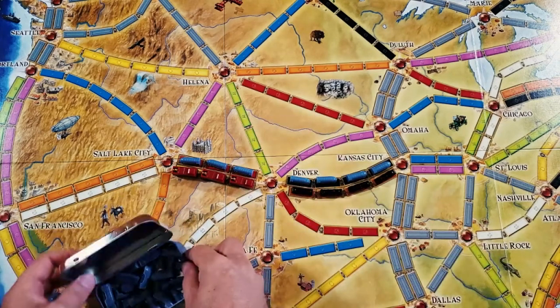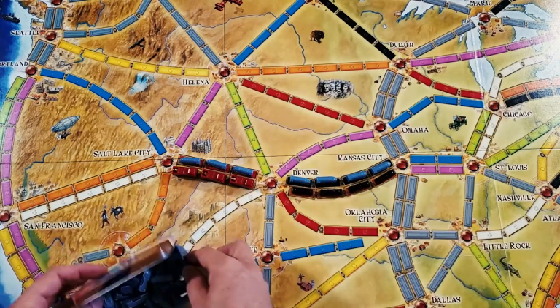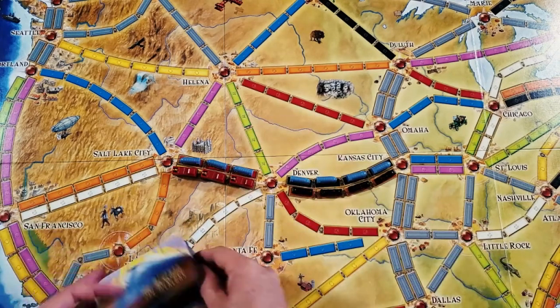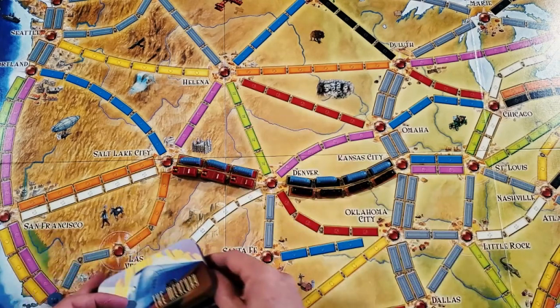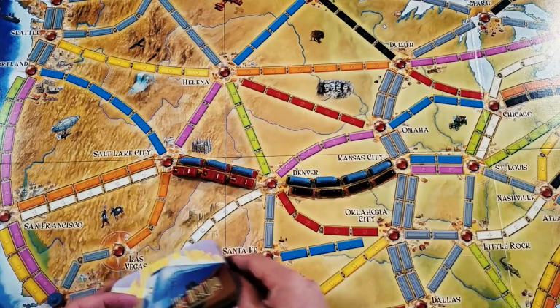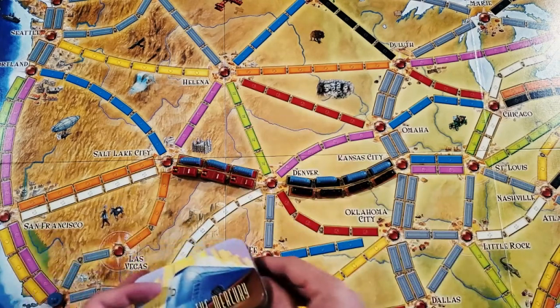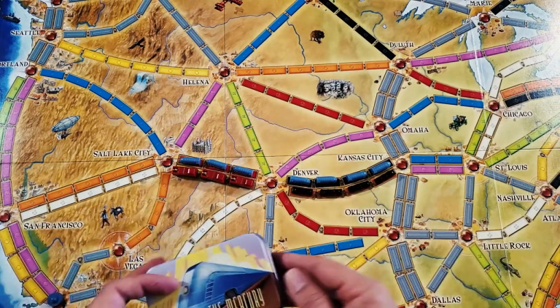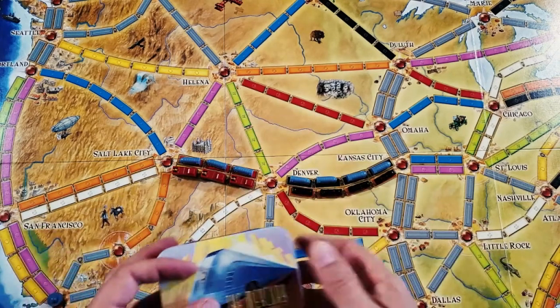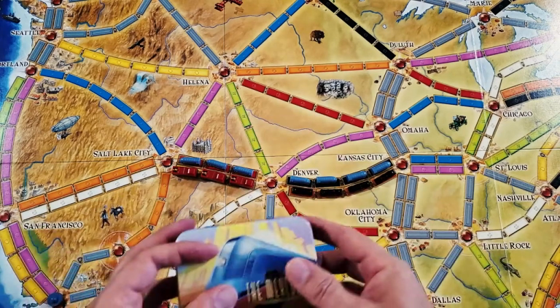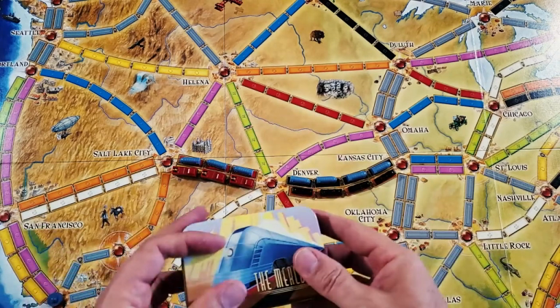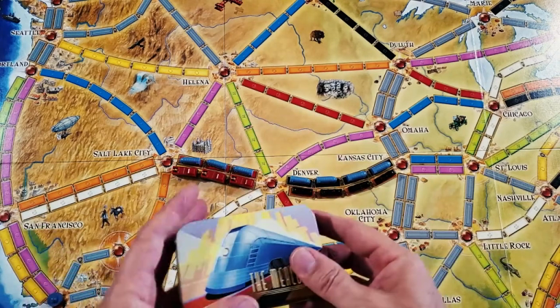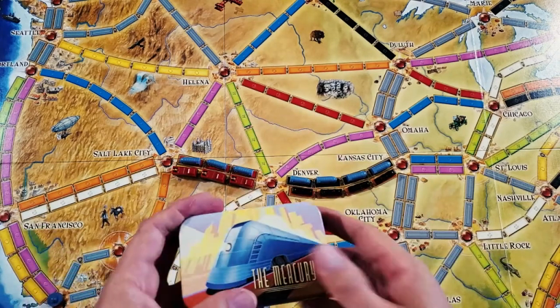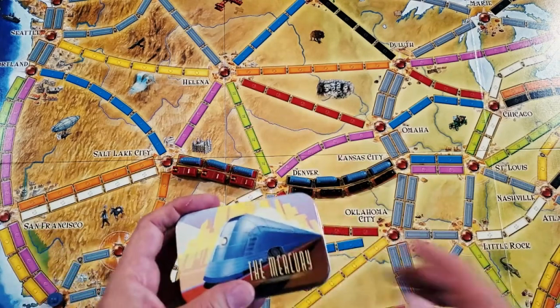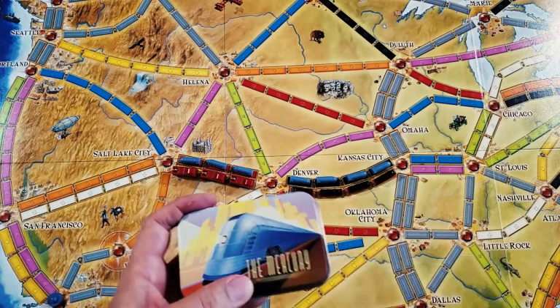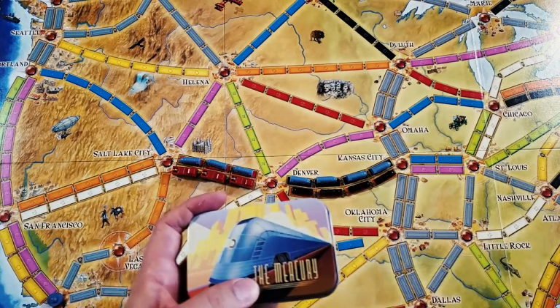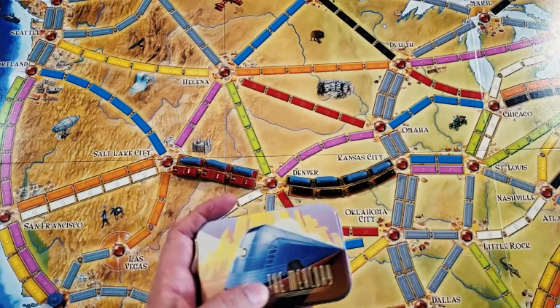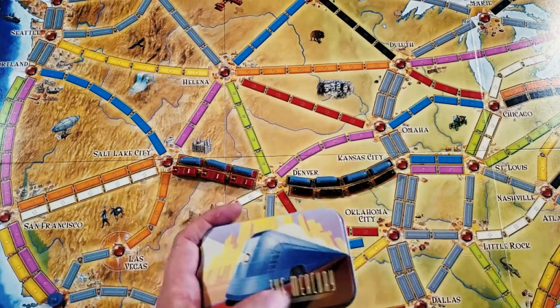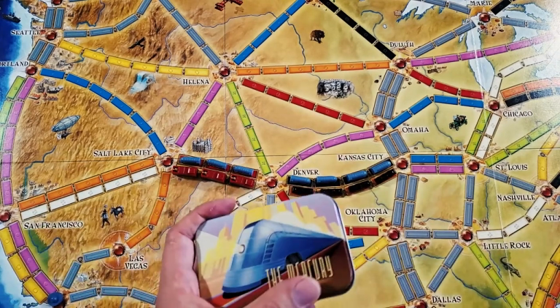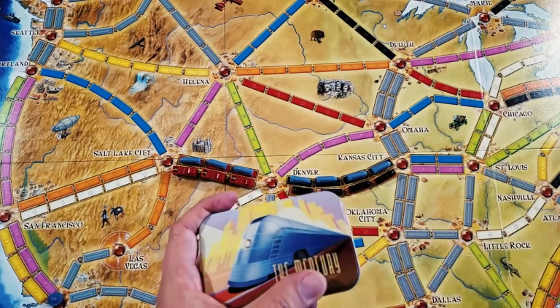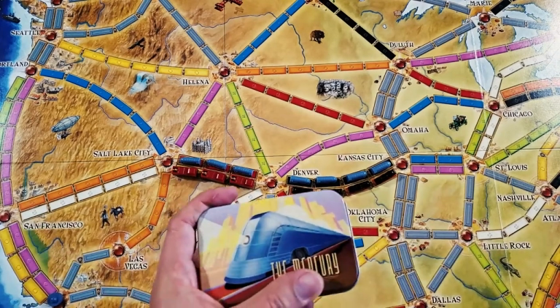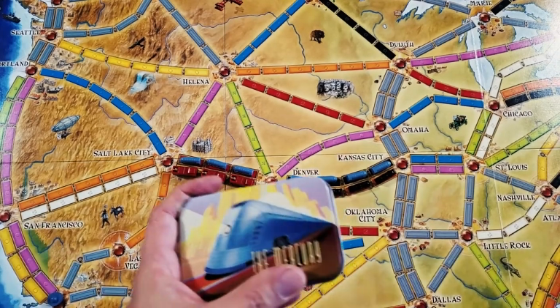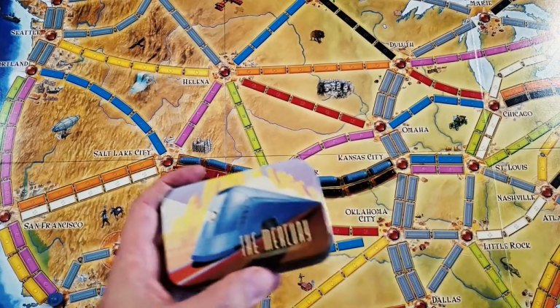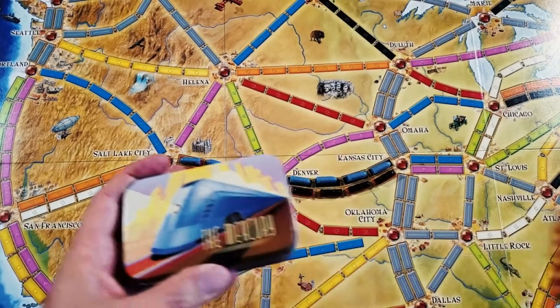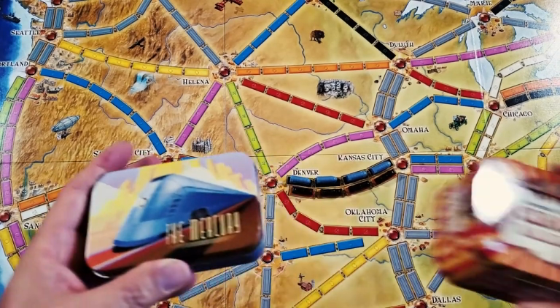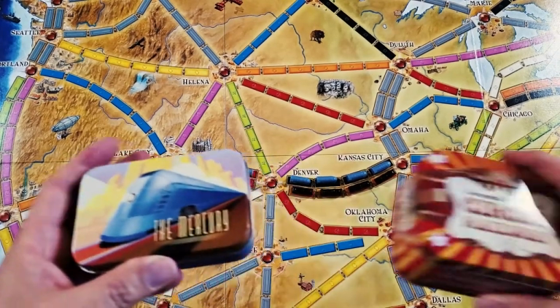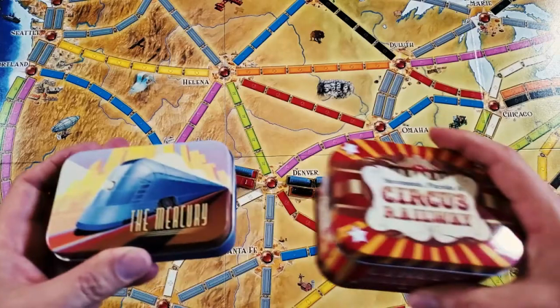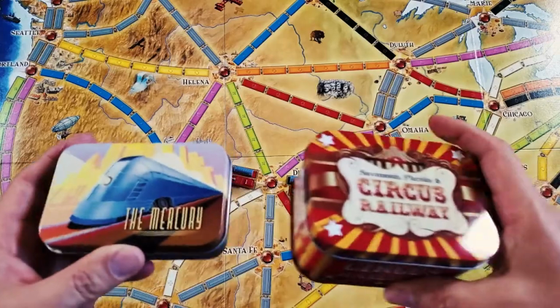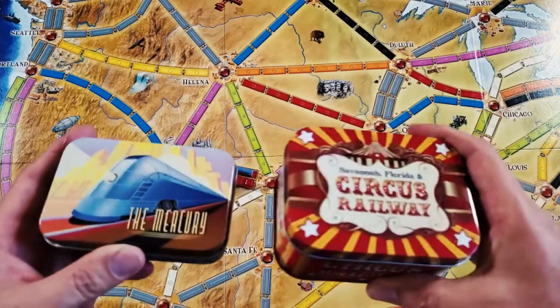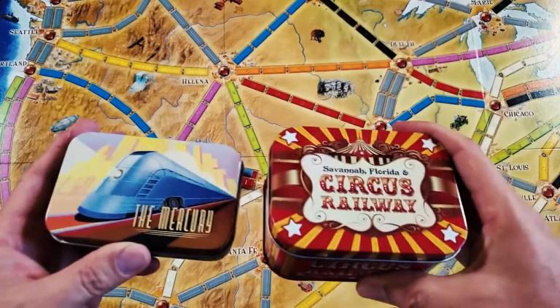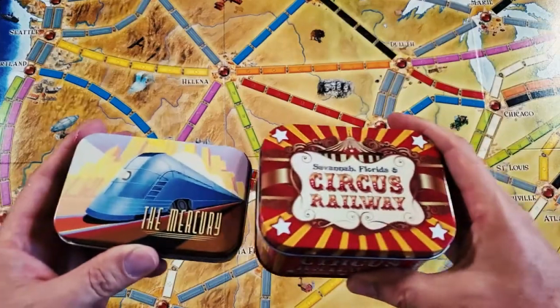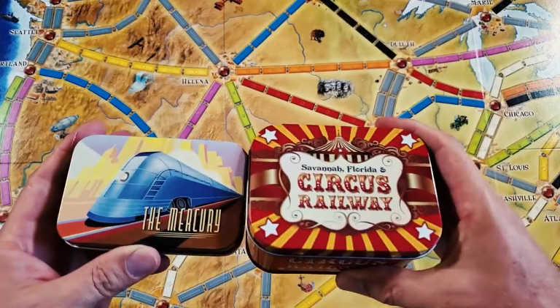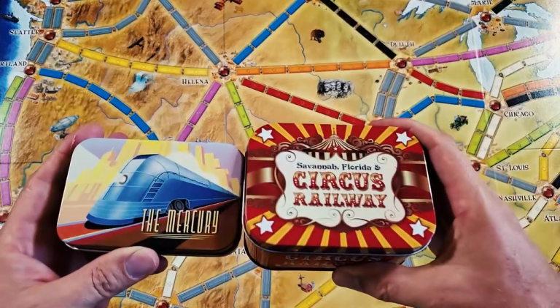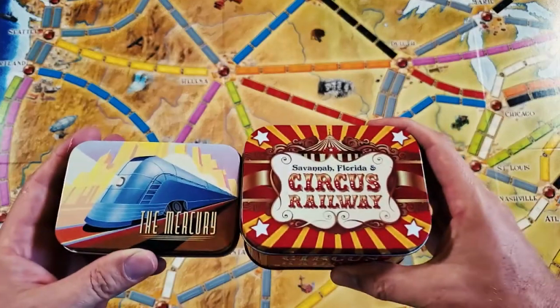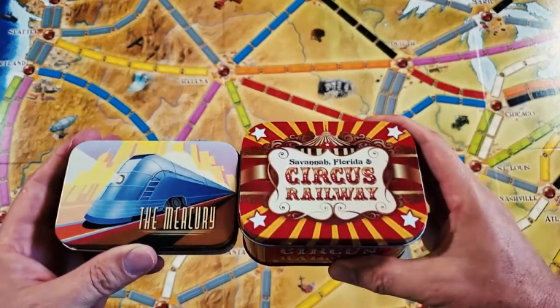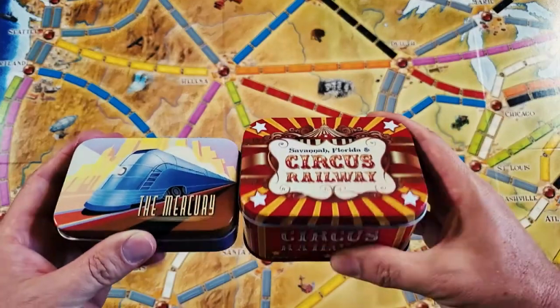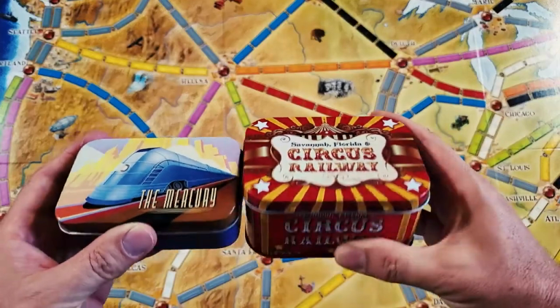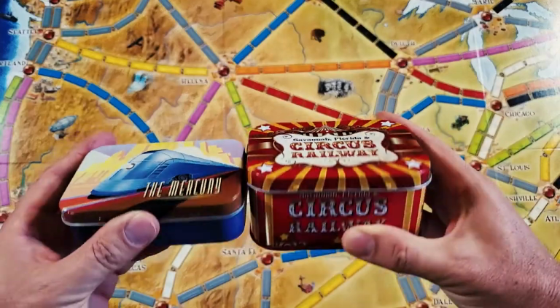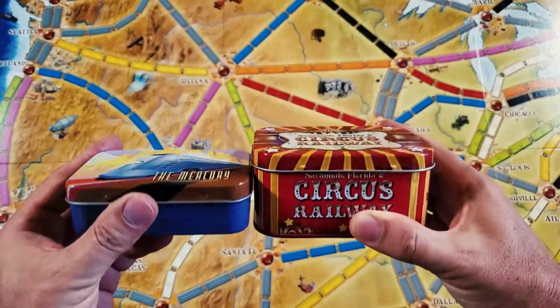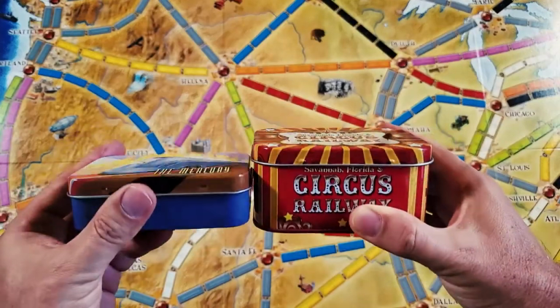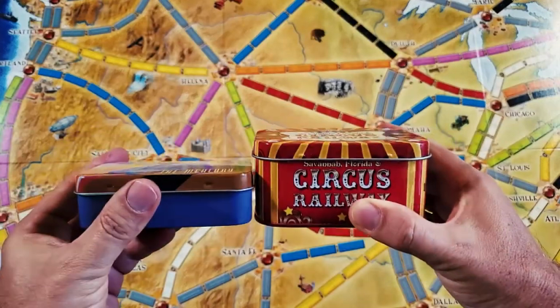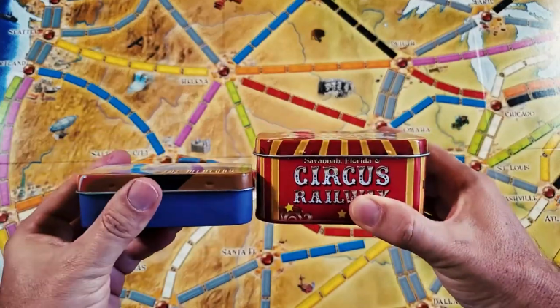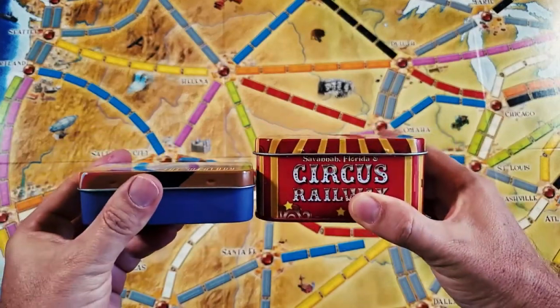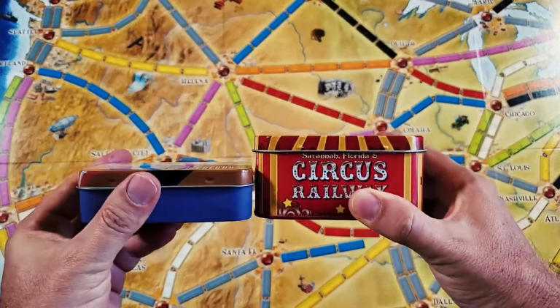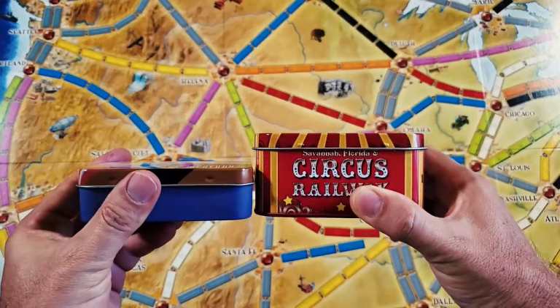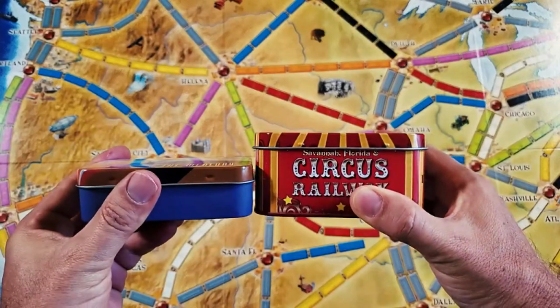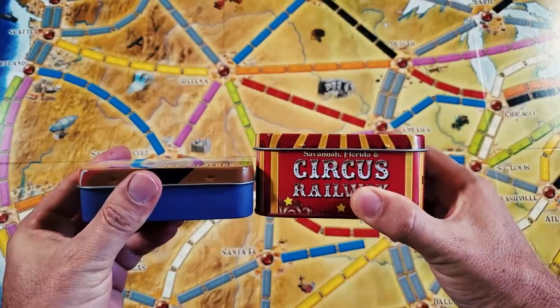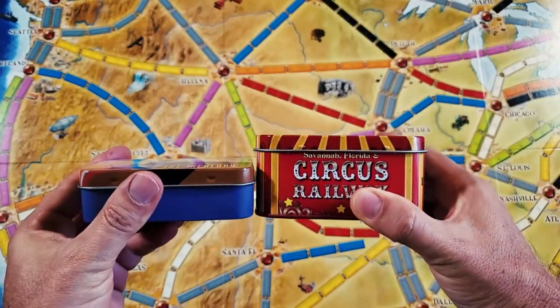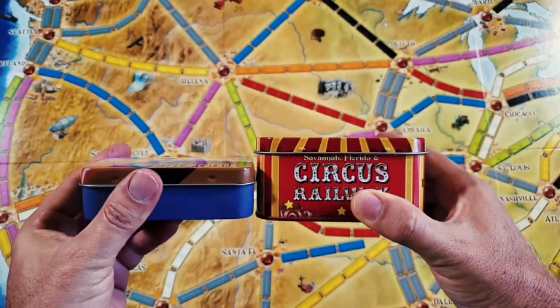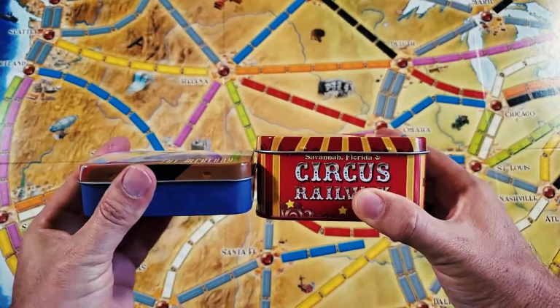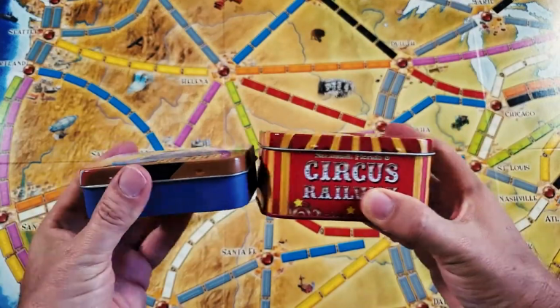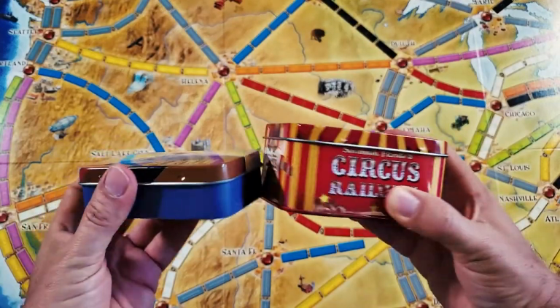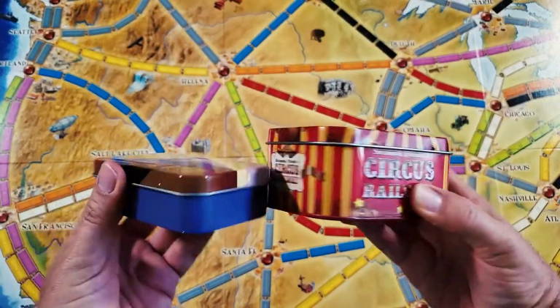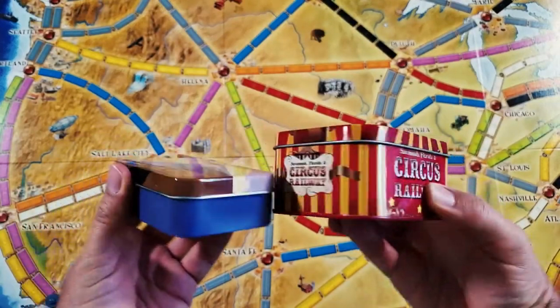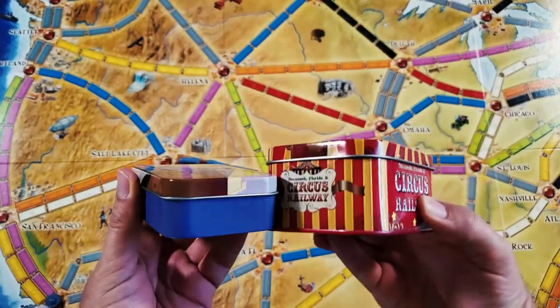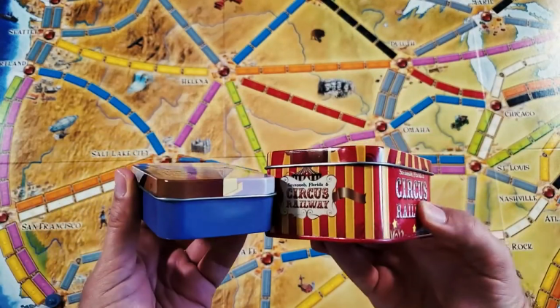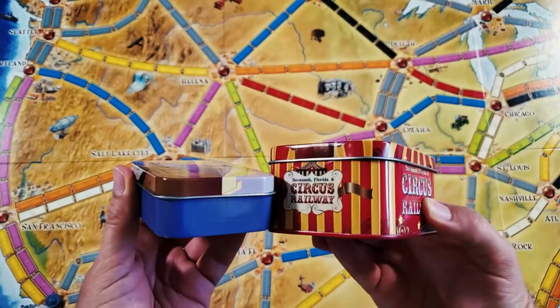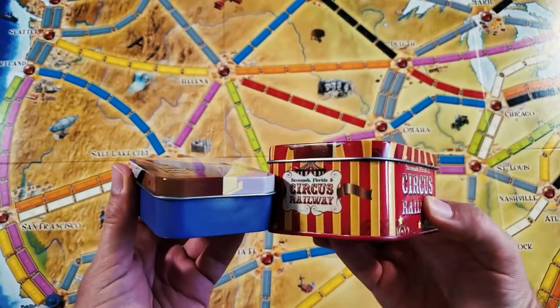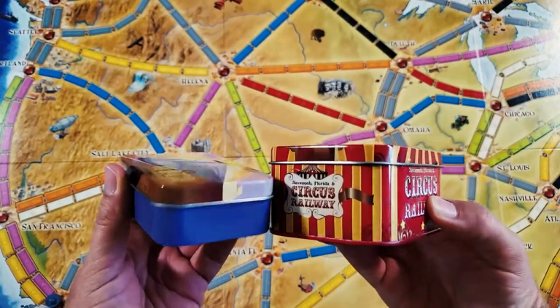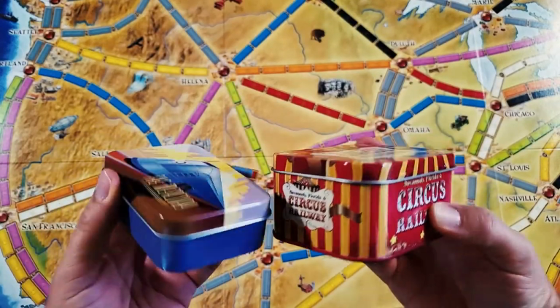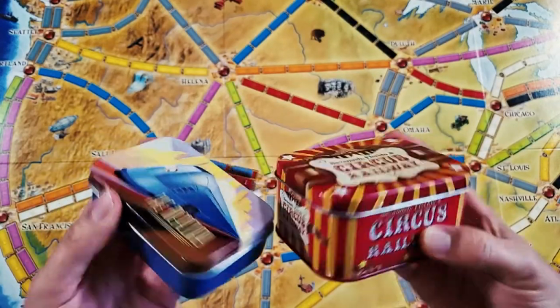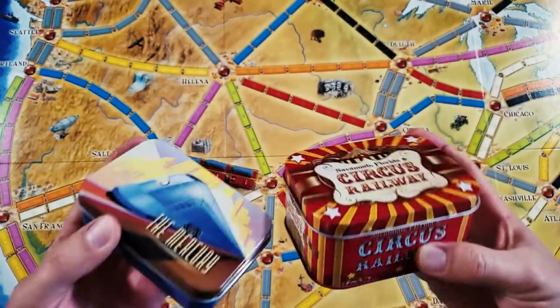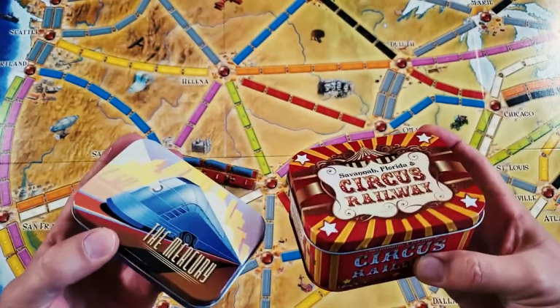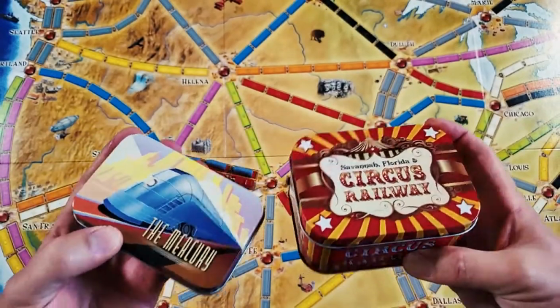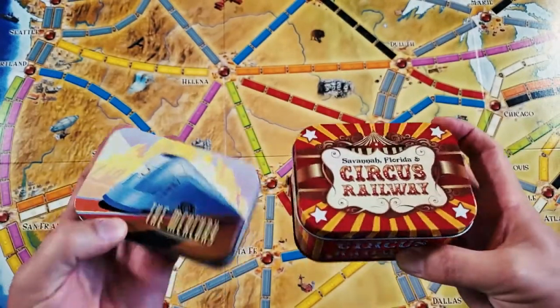And if you're wondering about the size of the train, here is a train from the 10th anniversary edition — you can see it's a lot smaller.